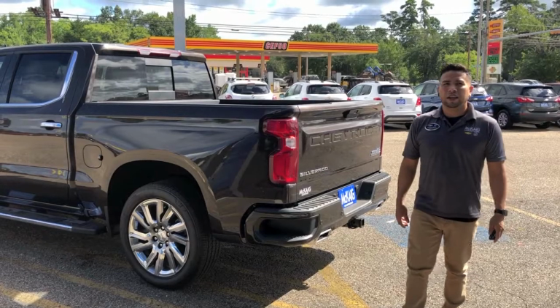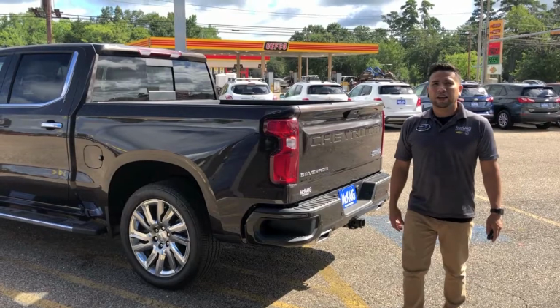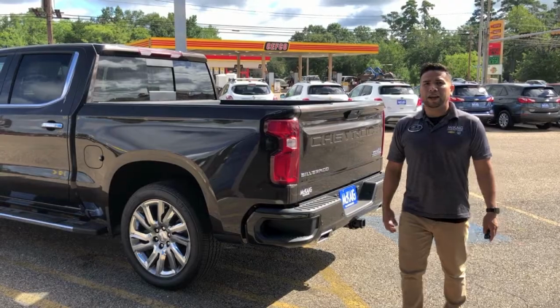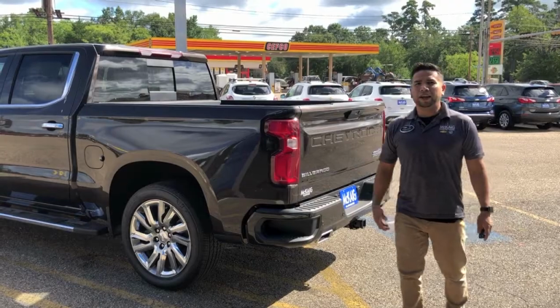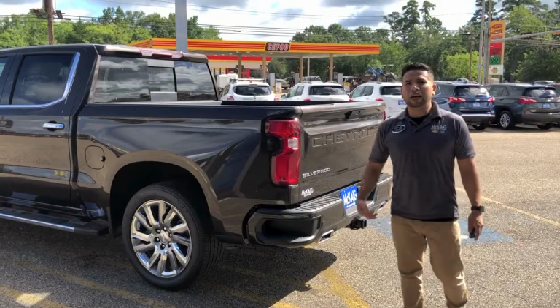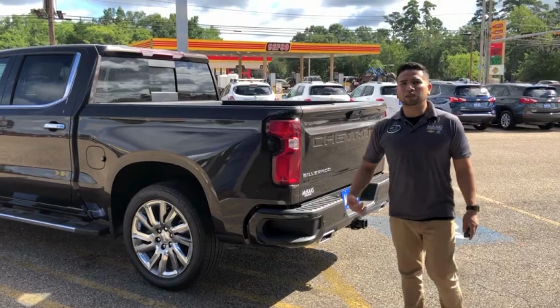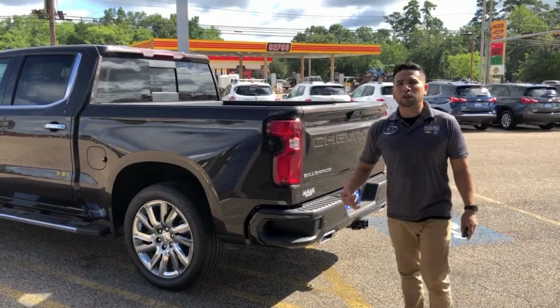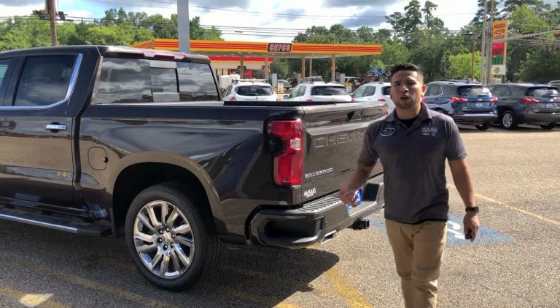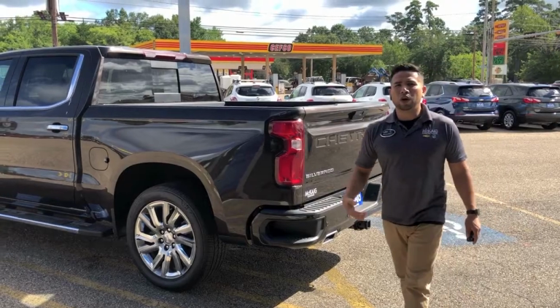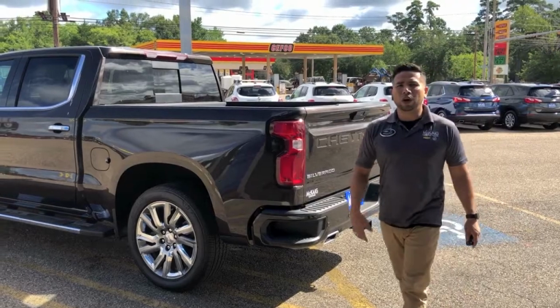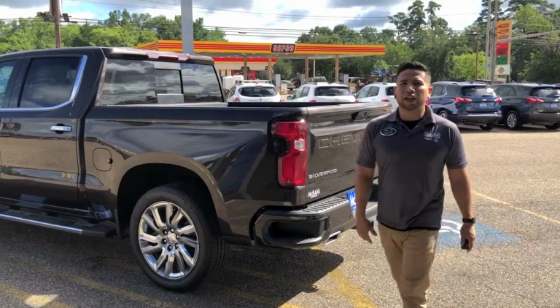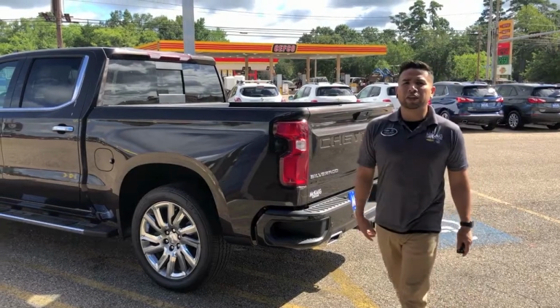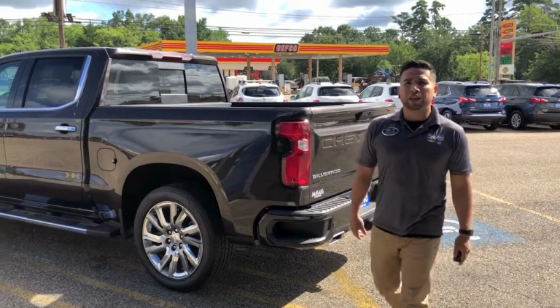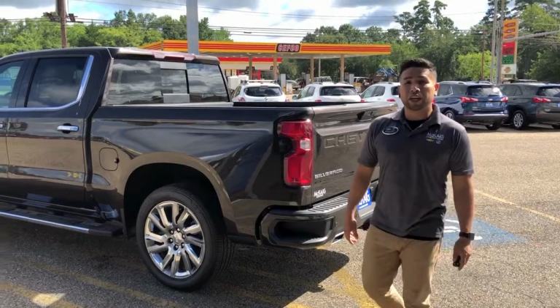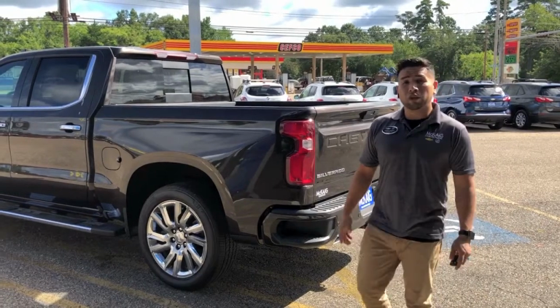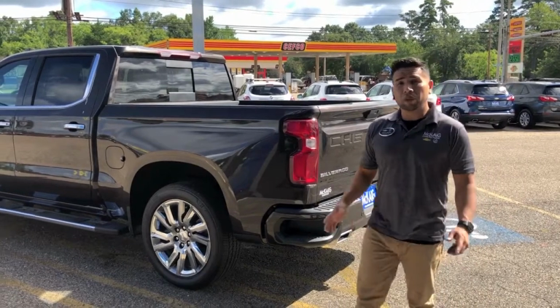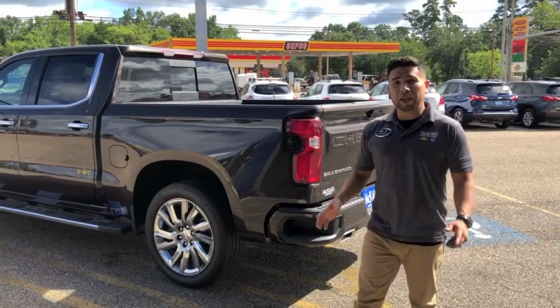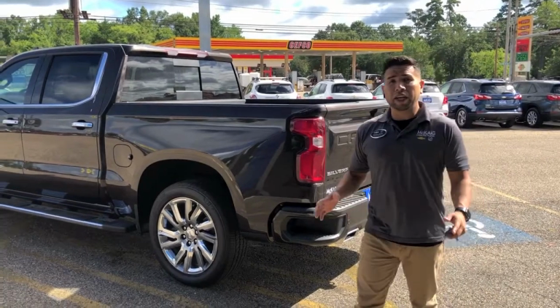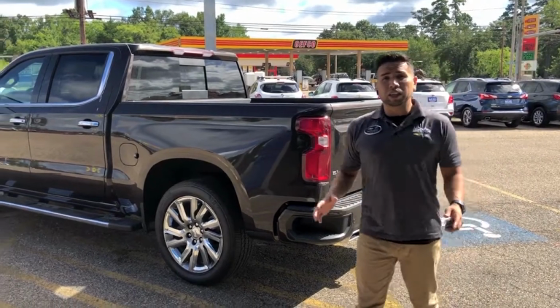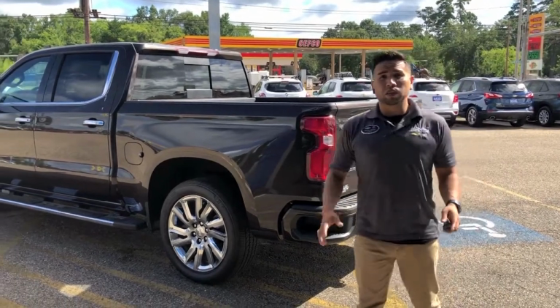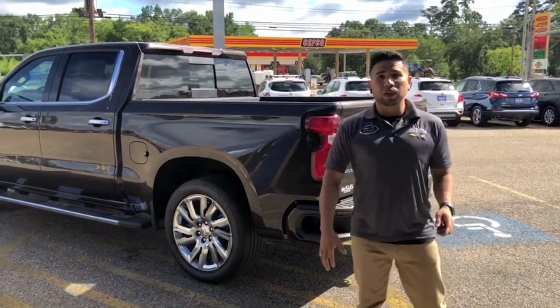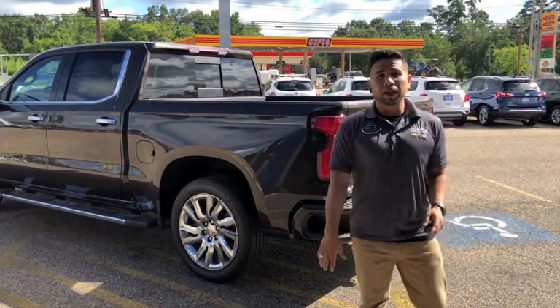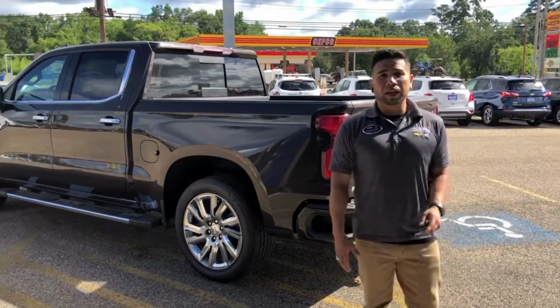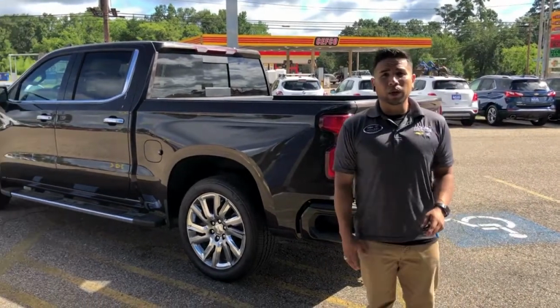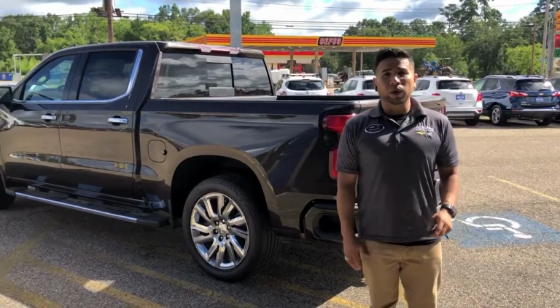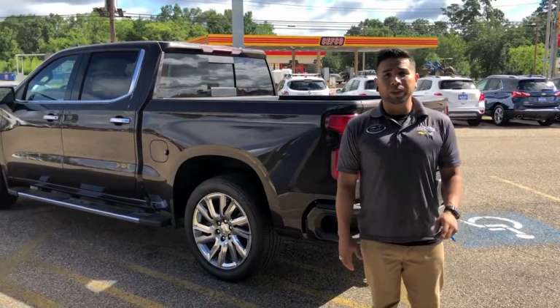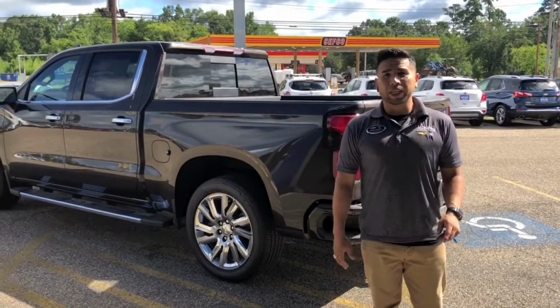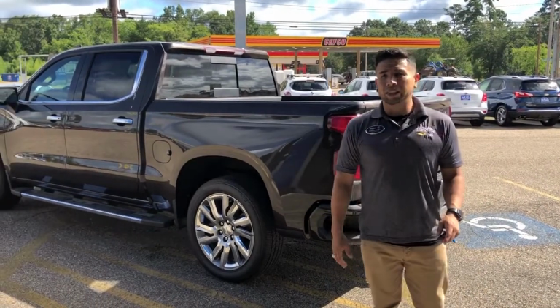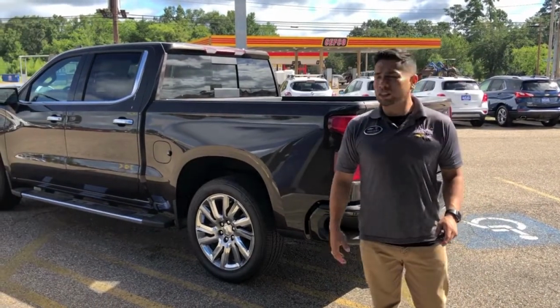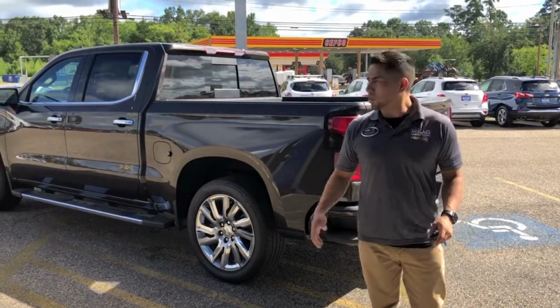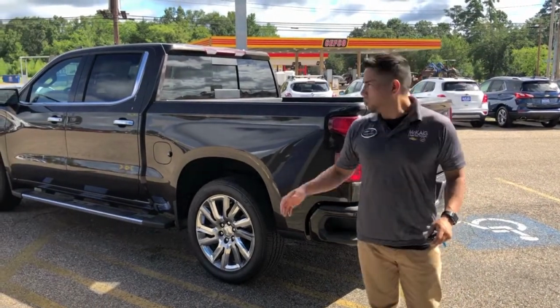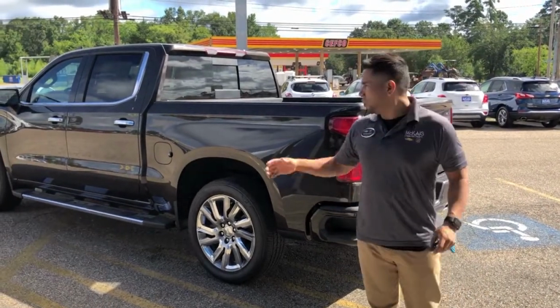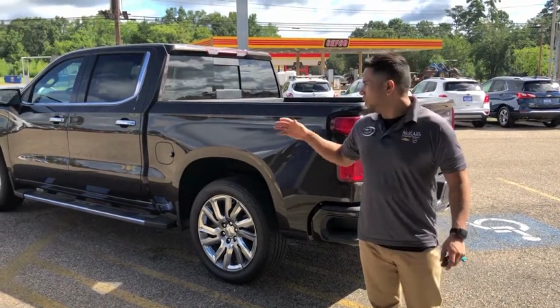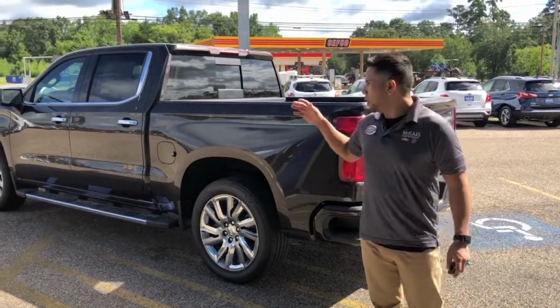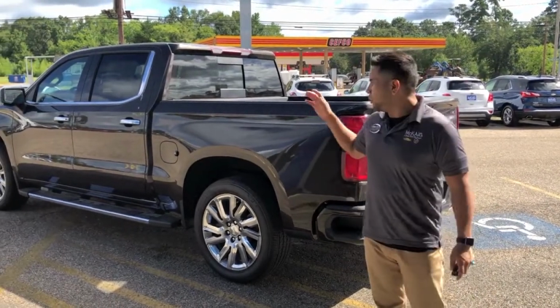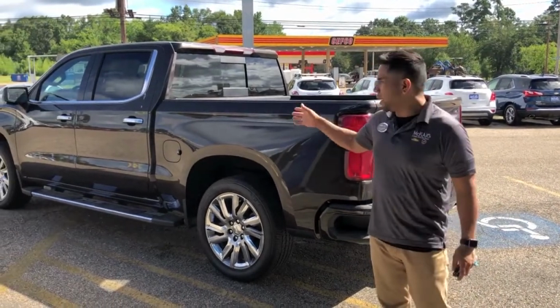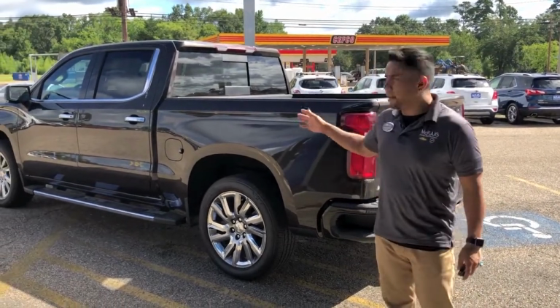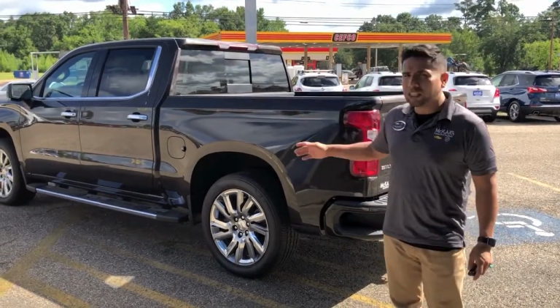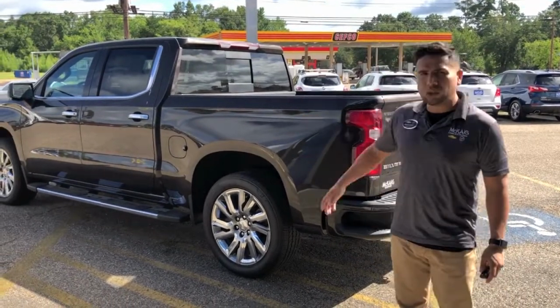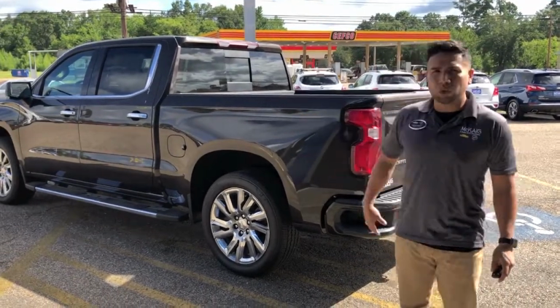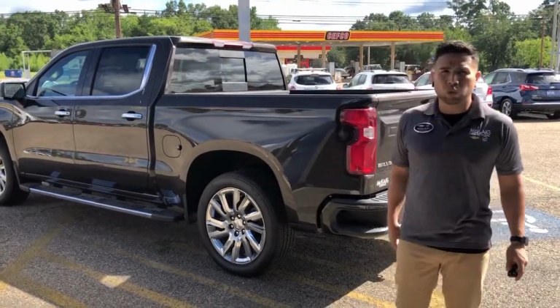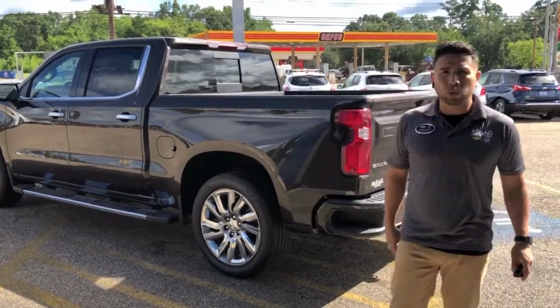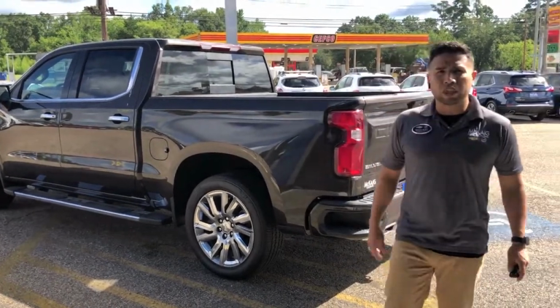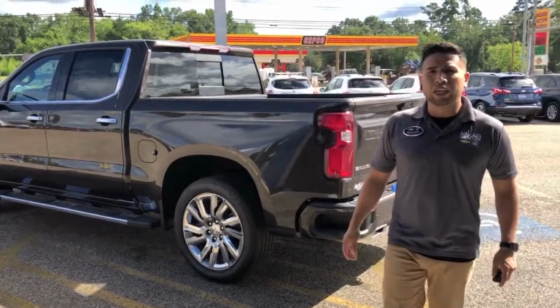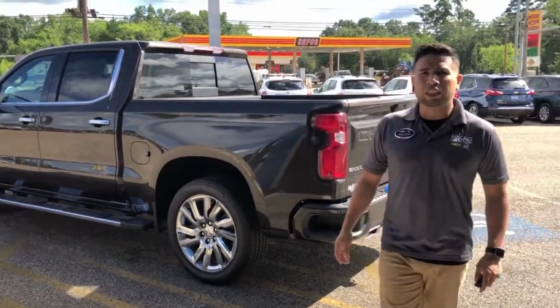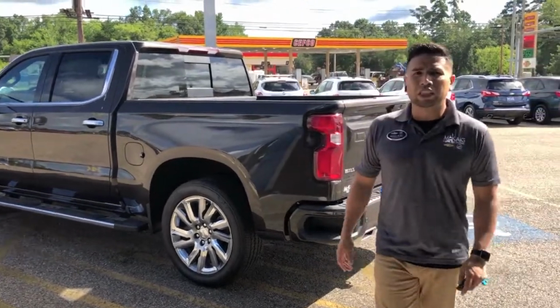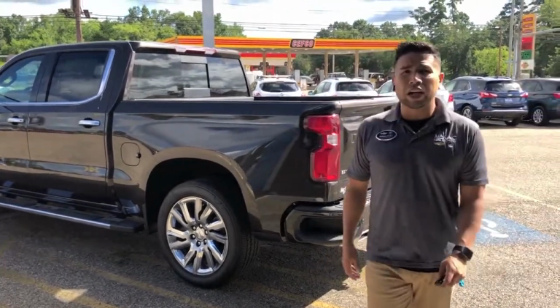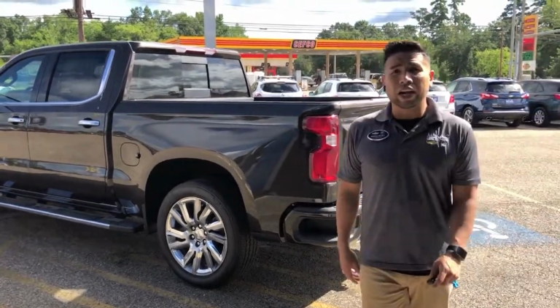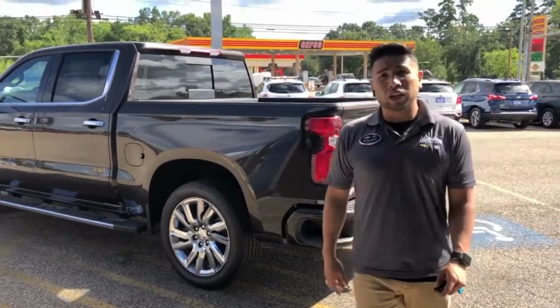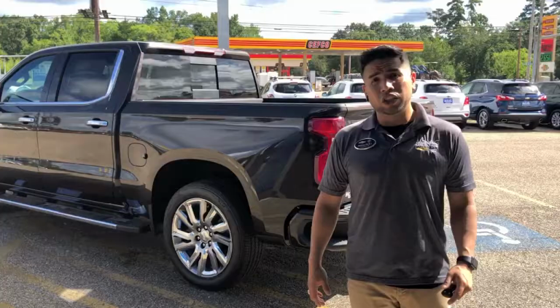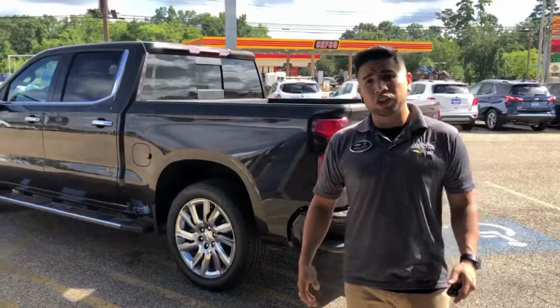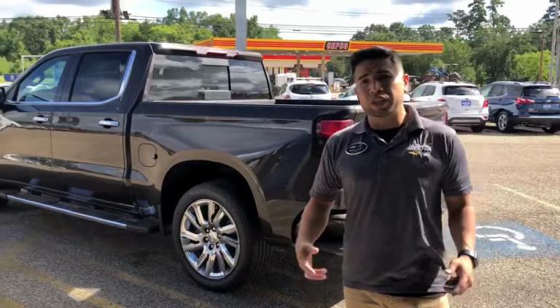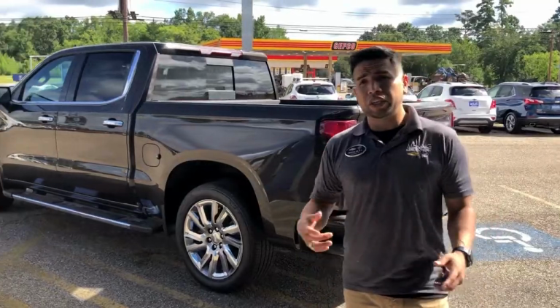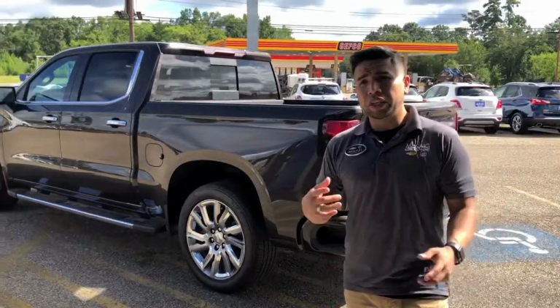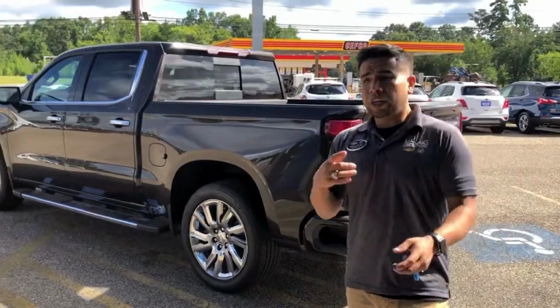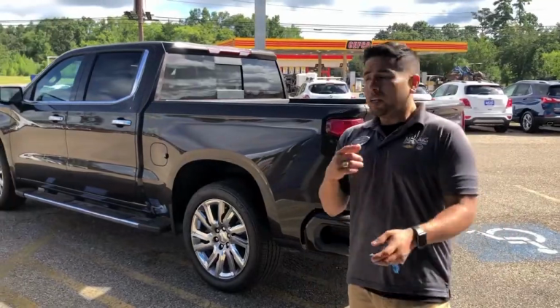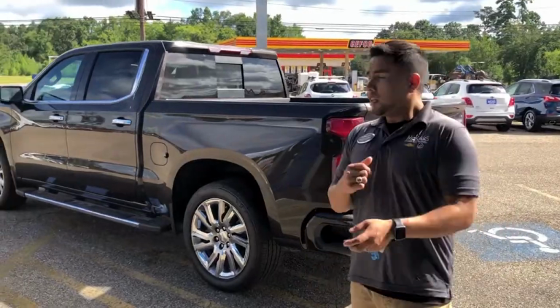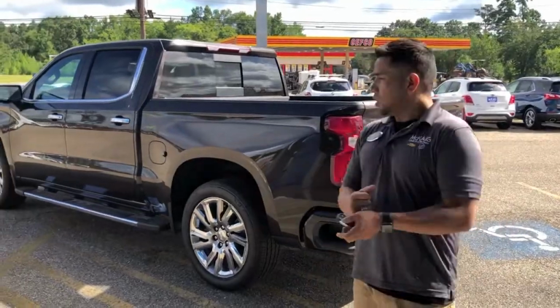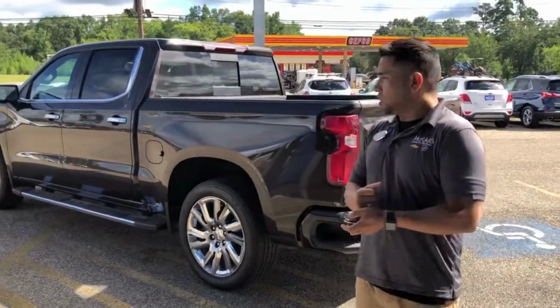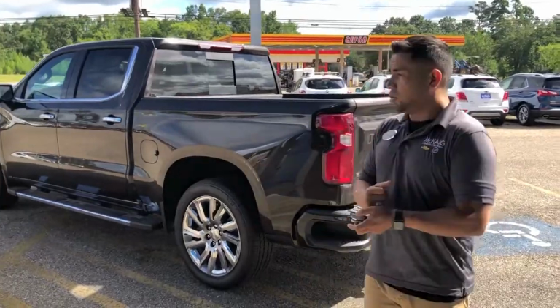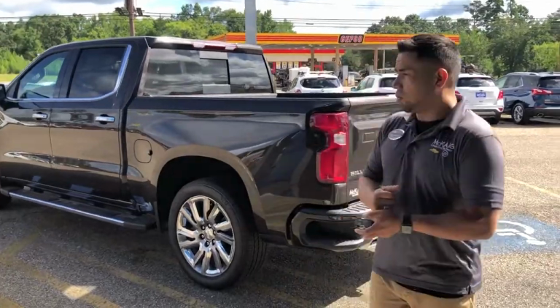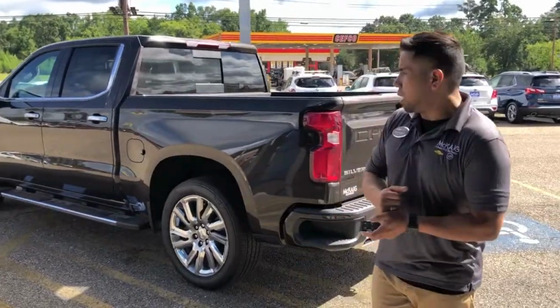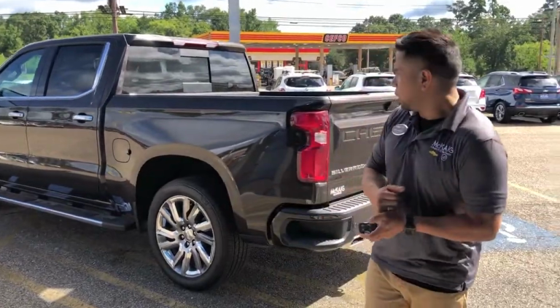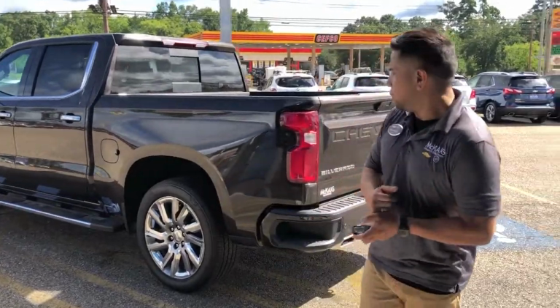Hey guys, what's going on? Adrian here with McXAAA in Claywater, Texas, and we're right next to a 2019 High Country Silverado.